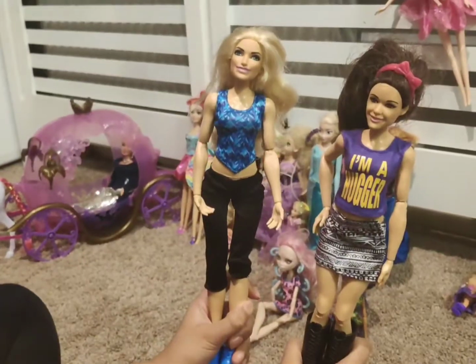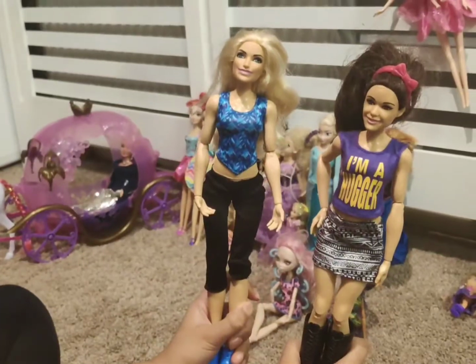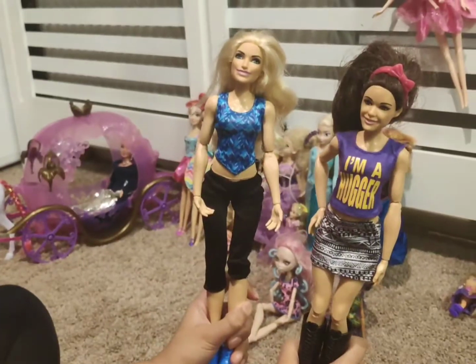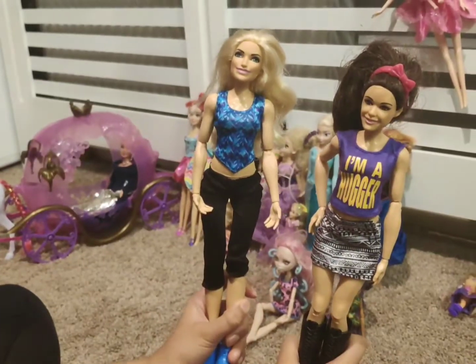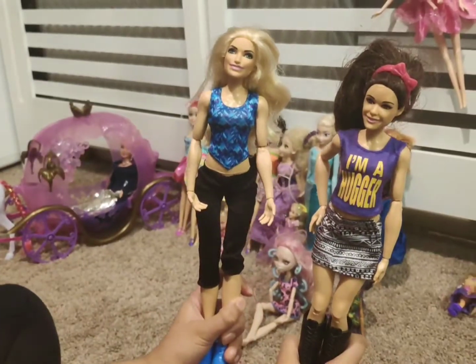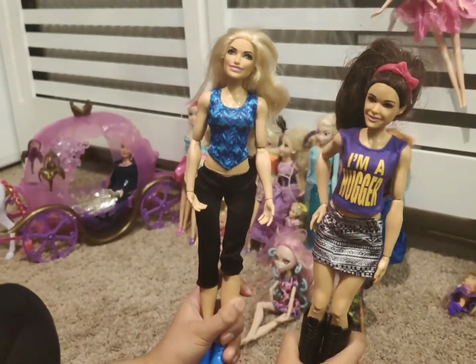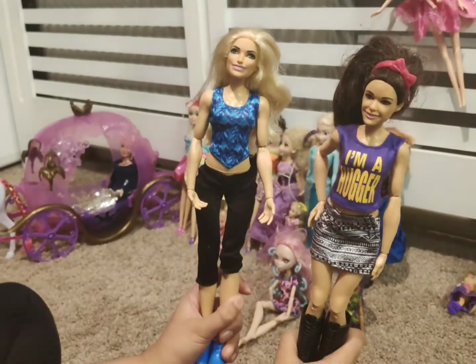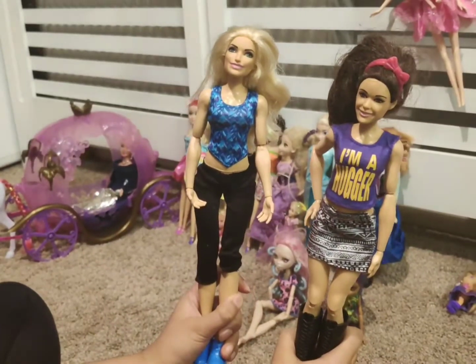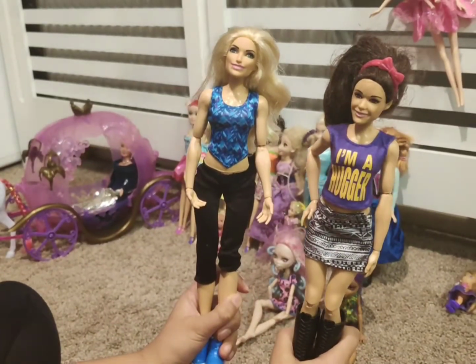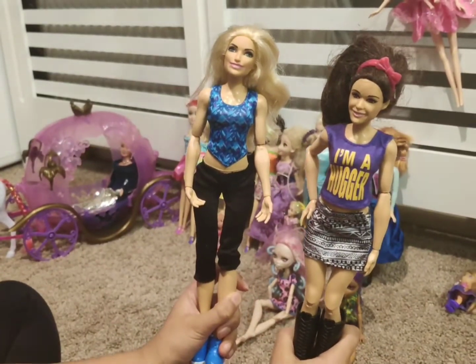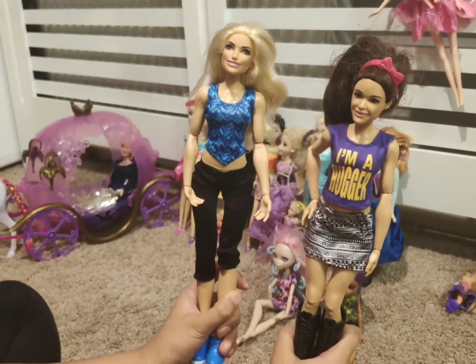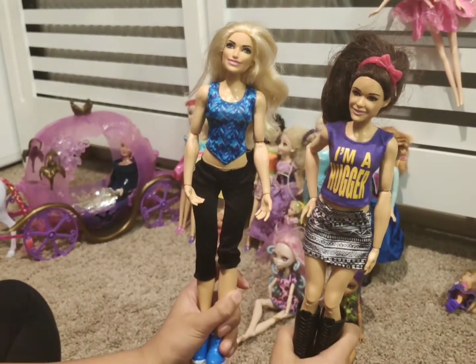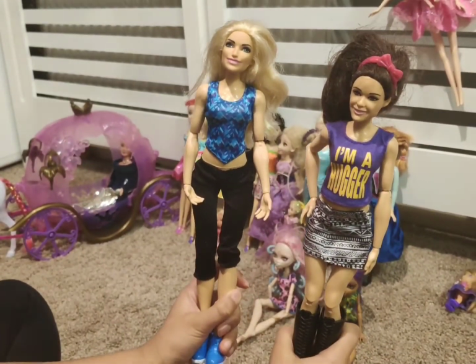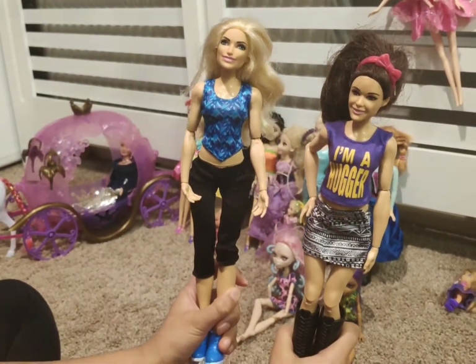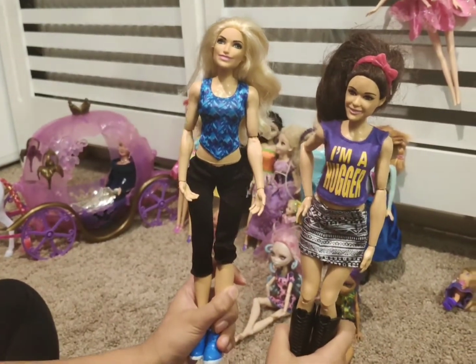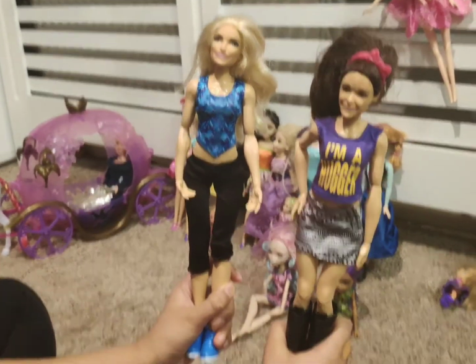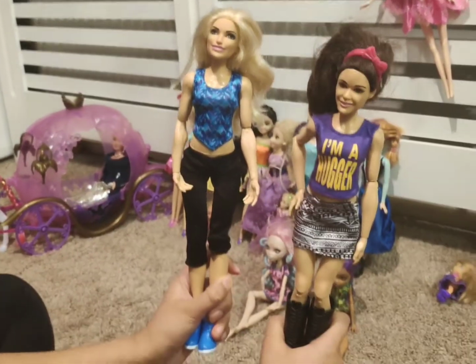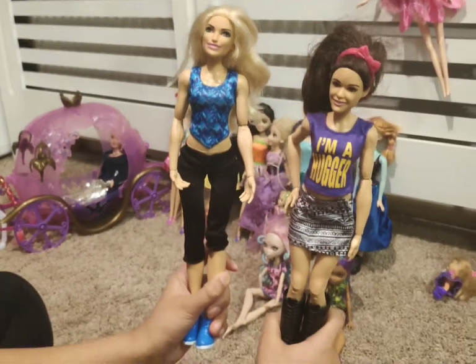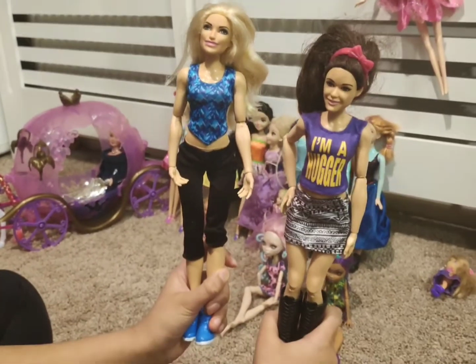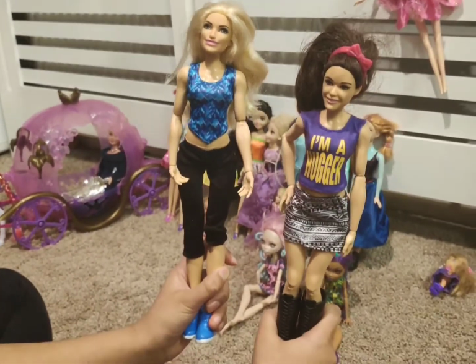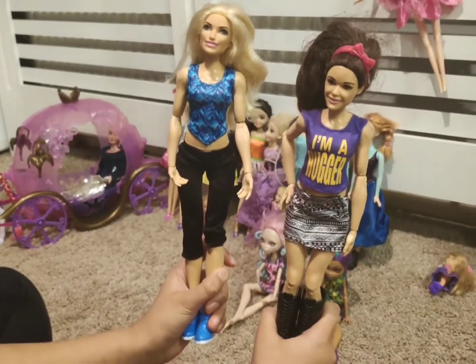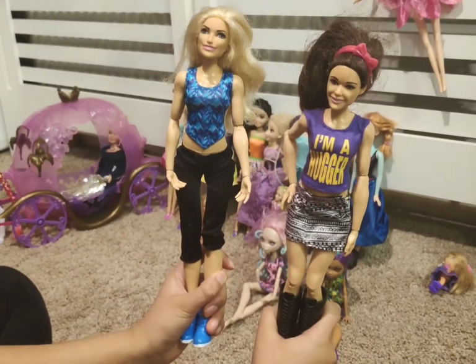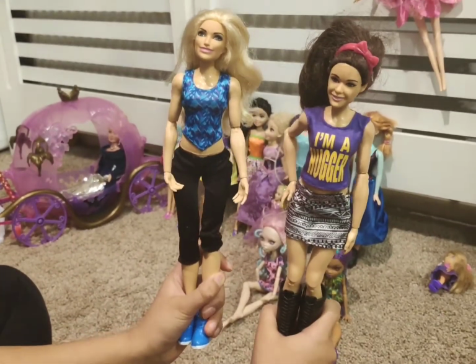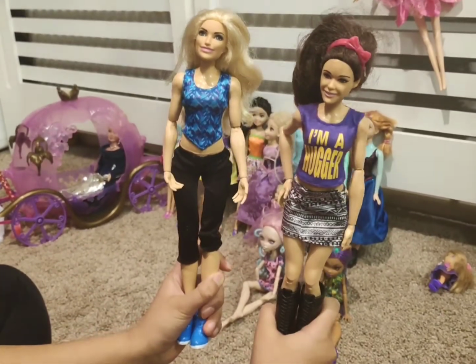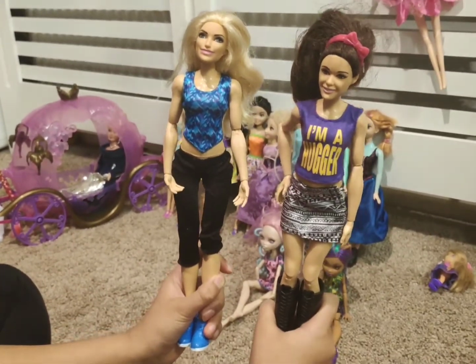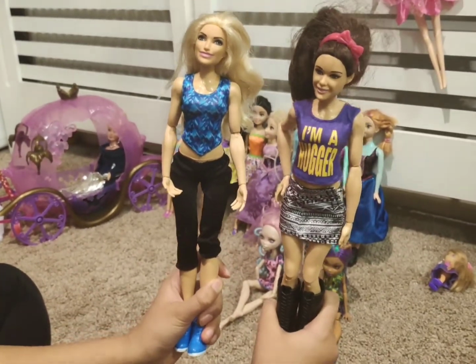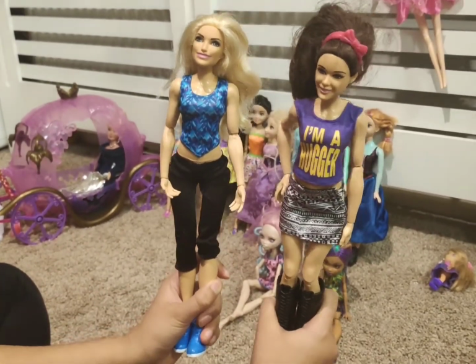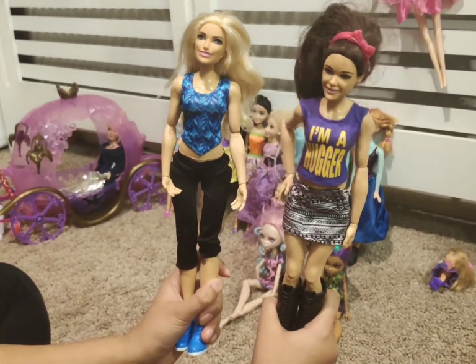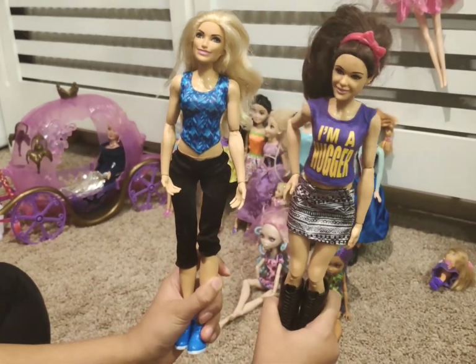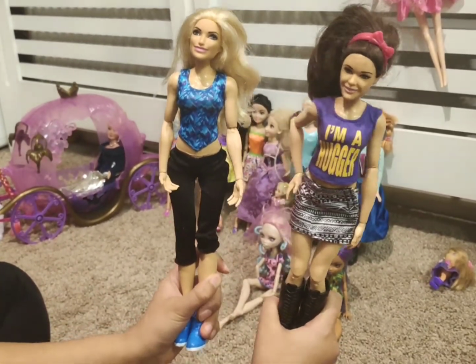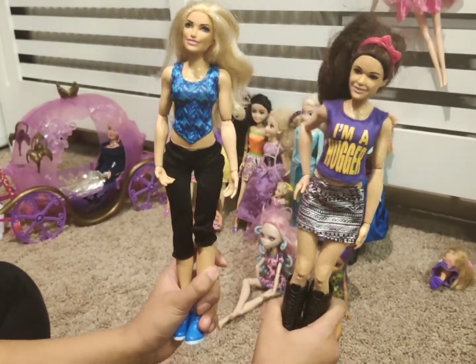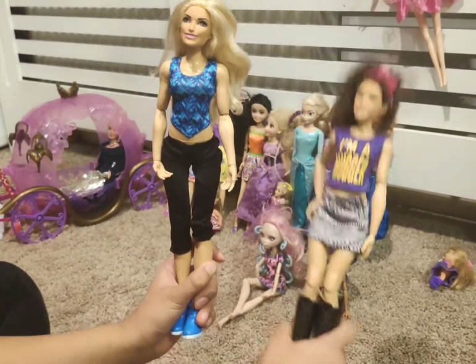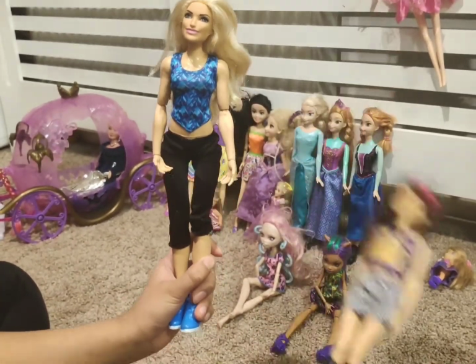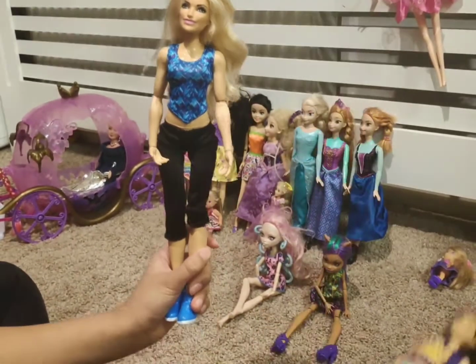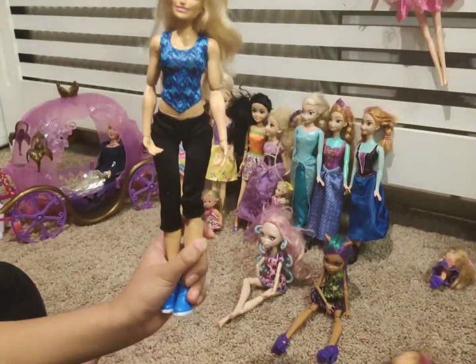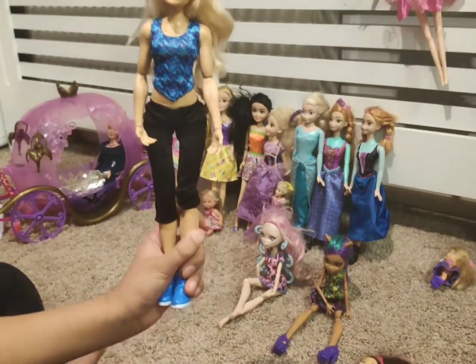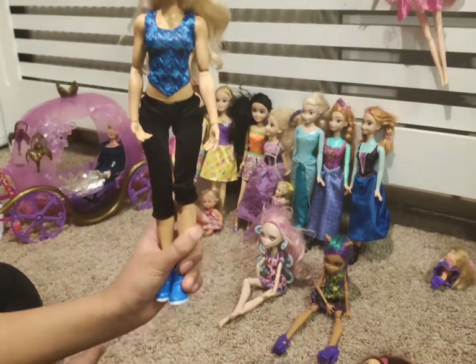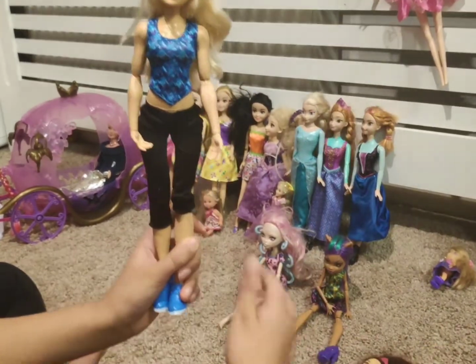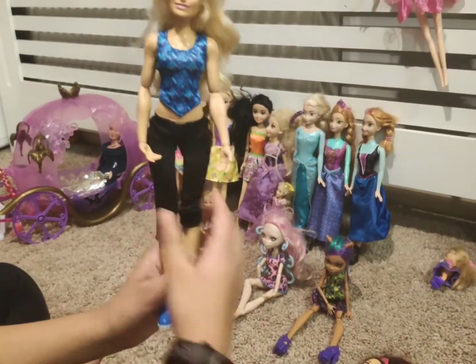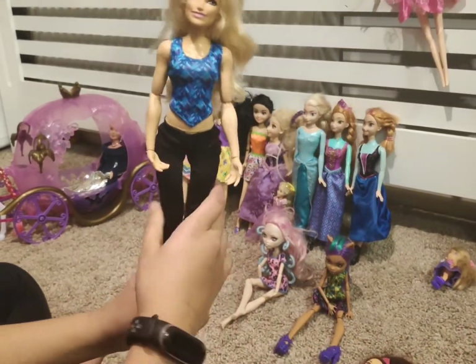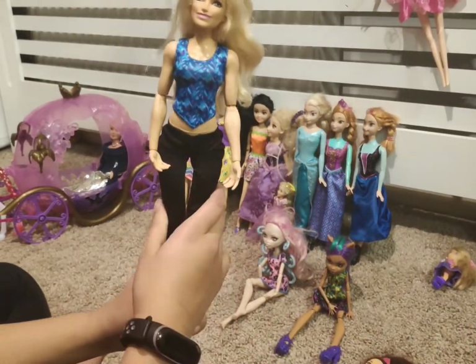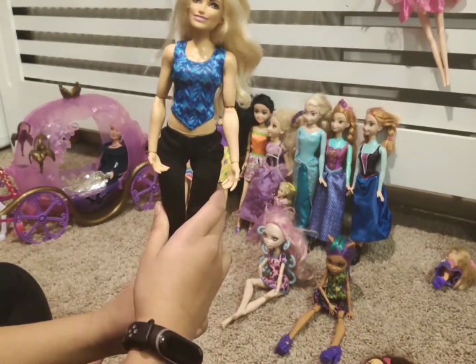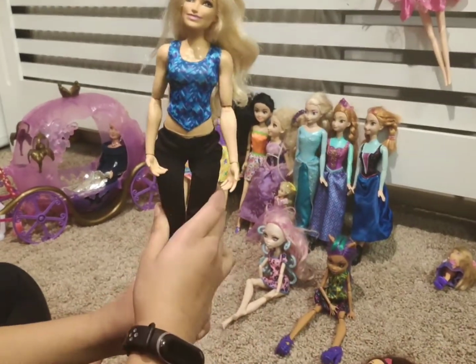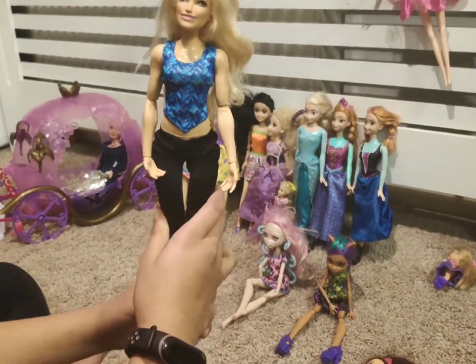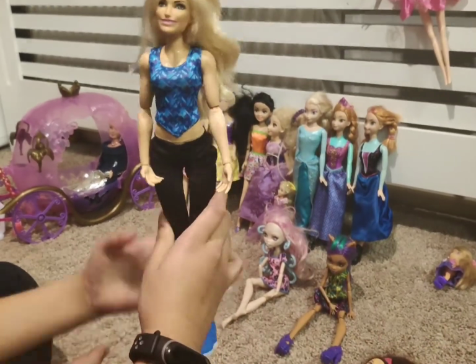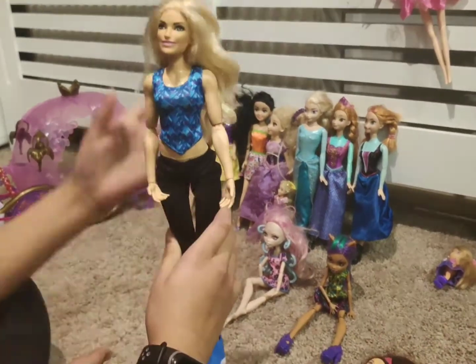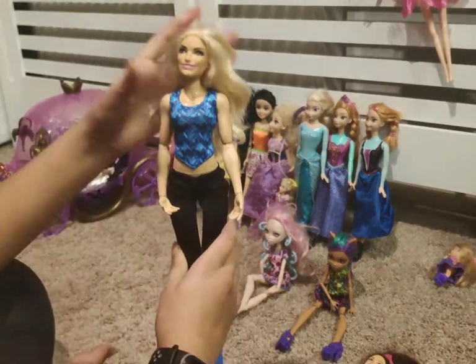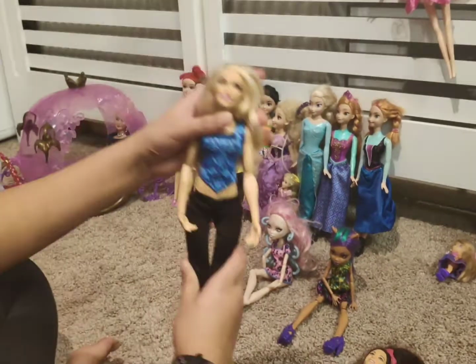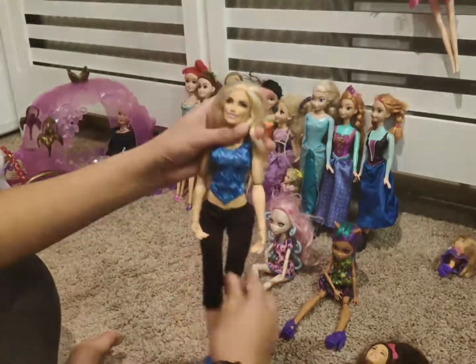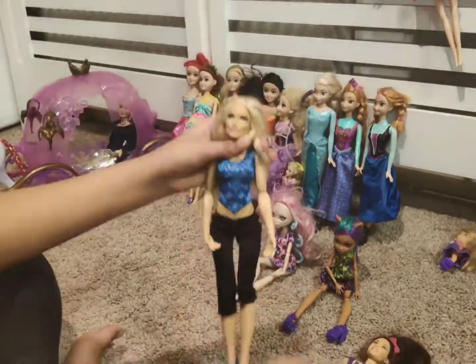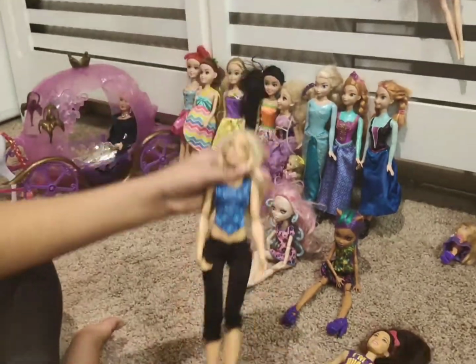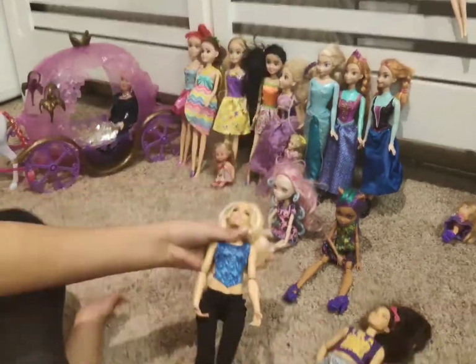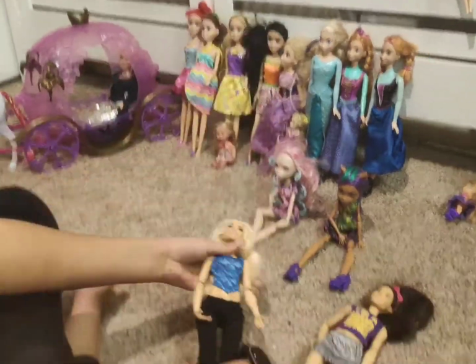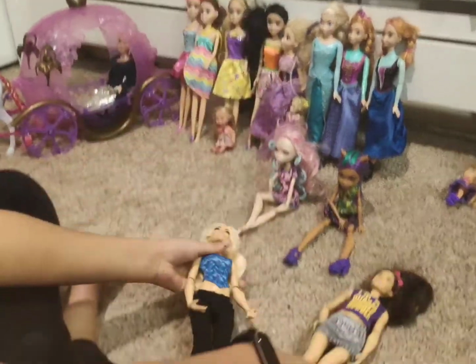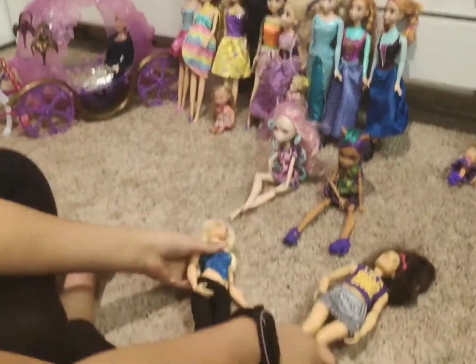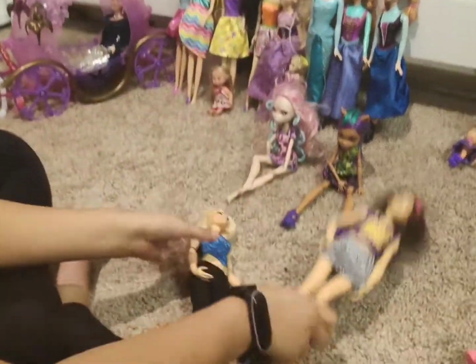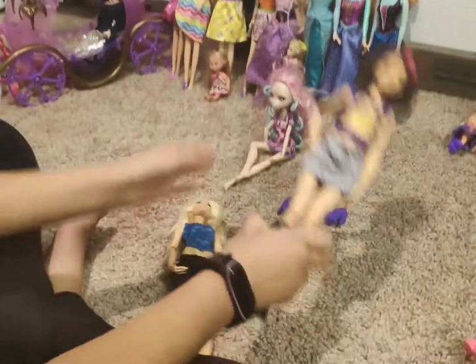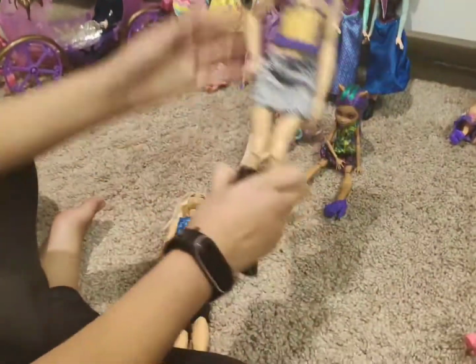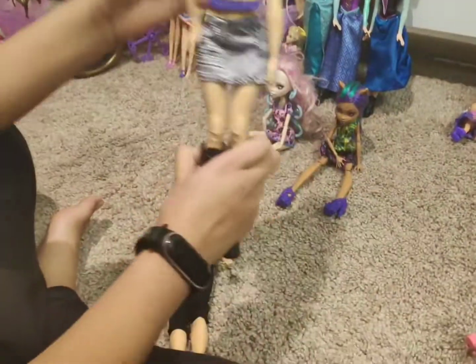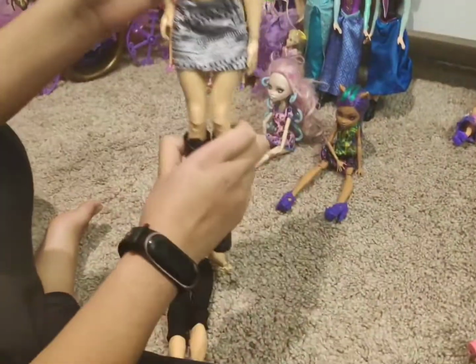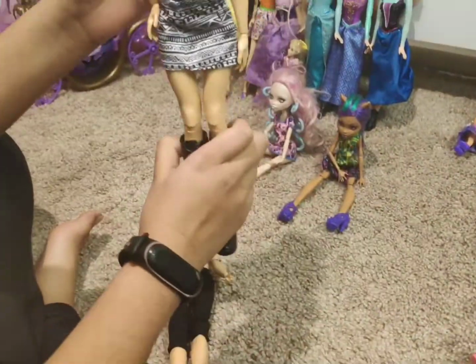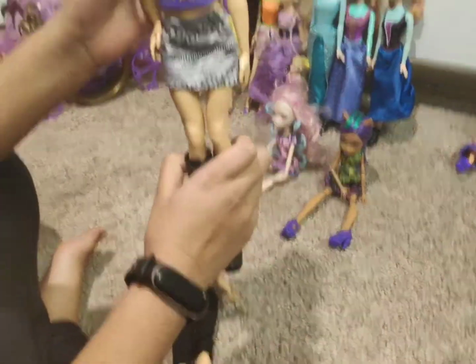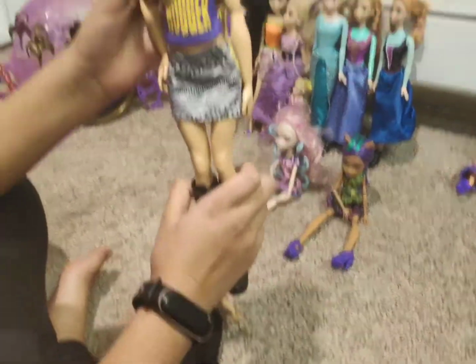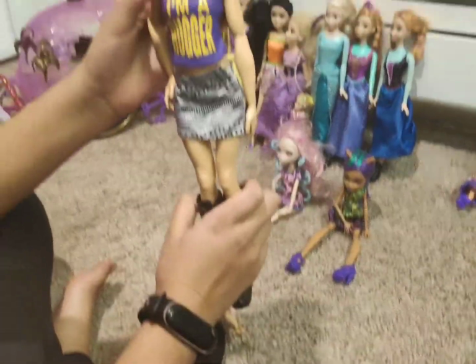So these two are the WWE superstar dolls. This one is Charlotte Flair and this one is Bailey.